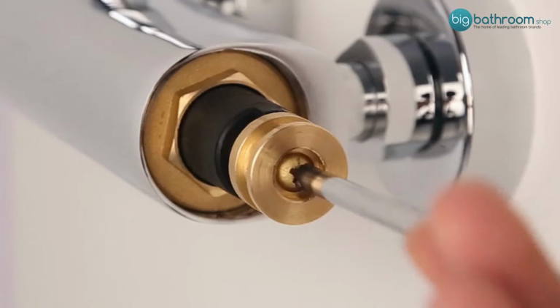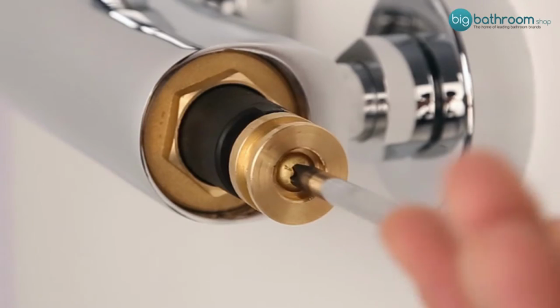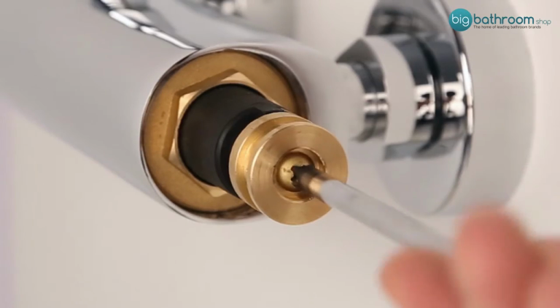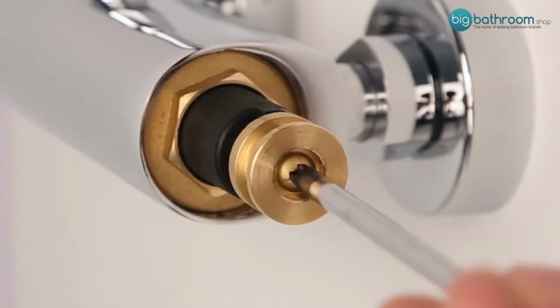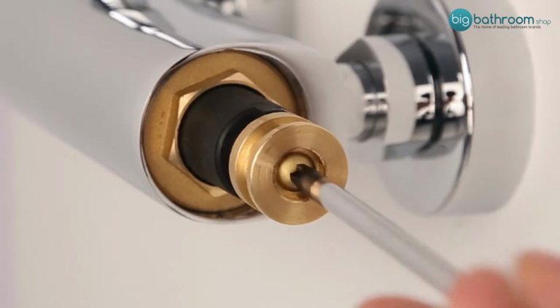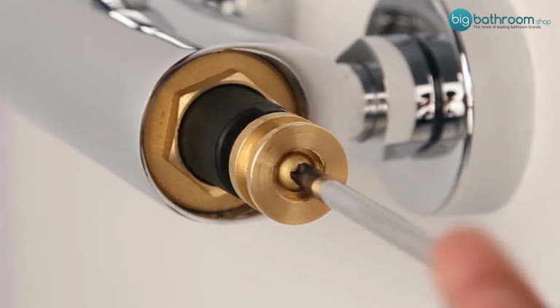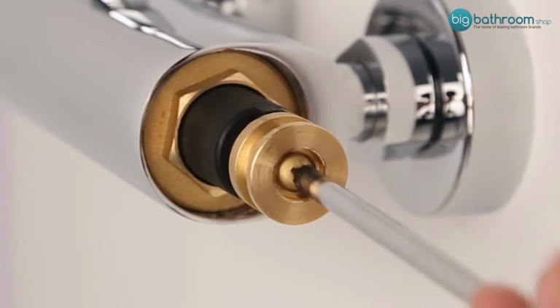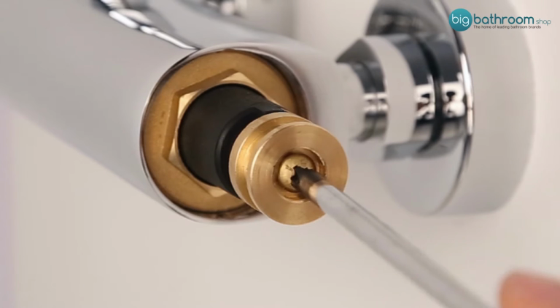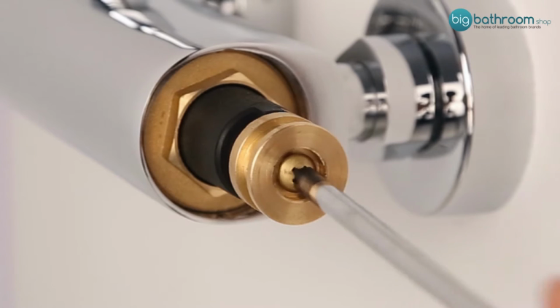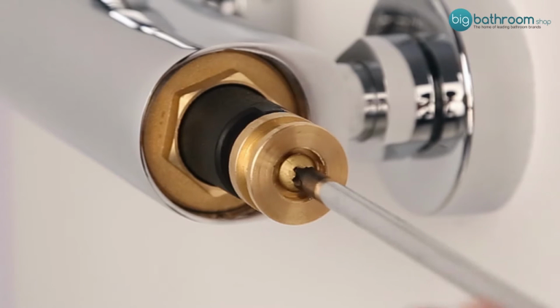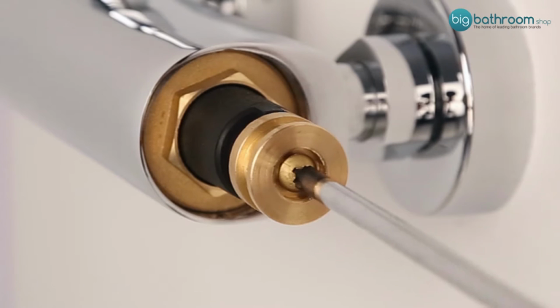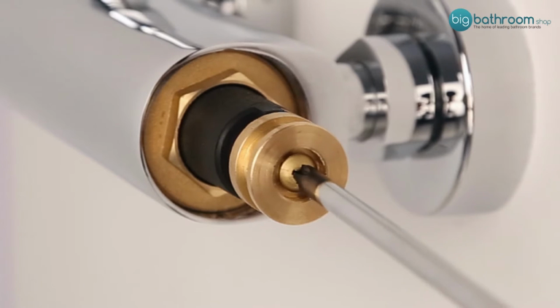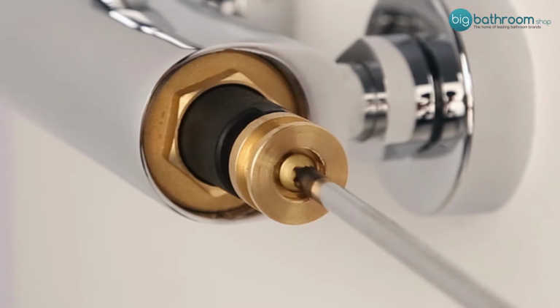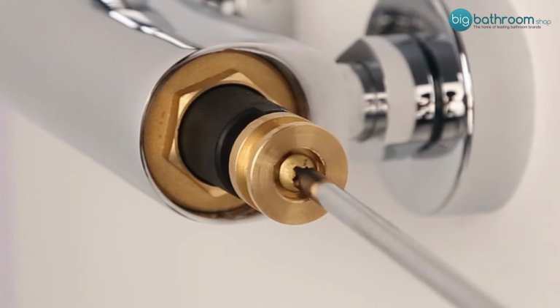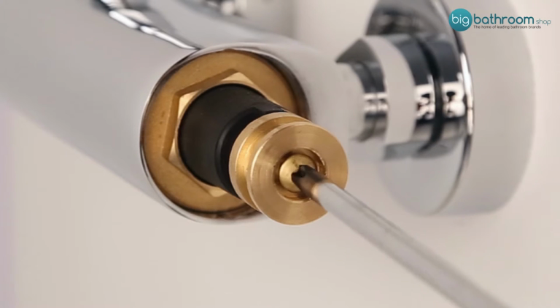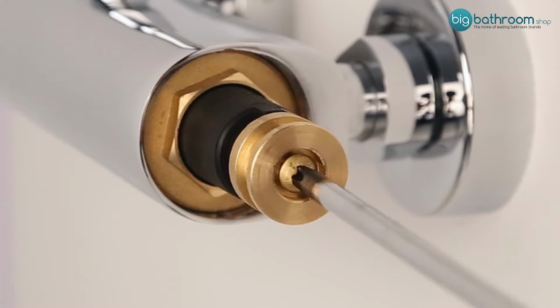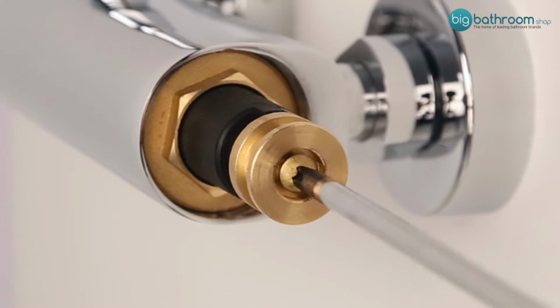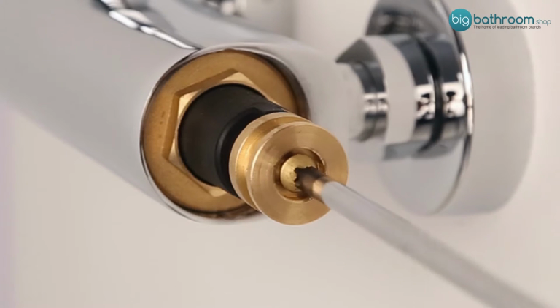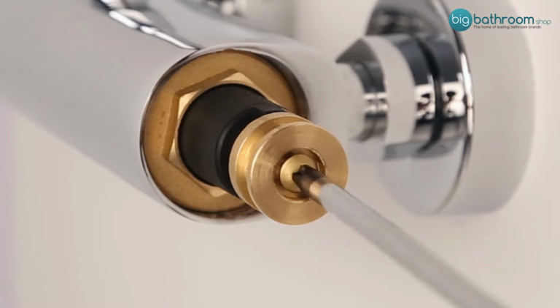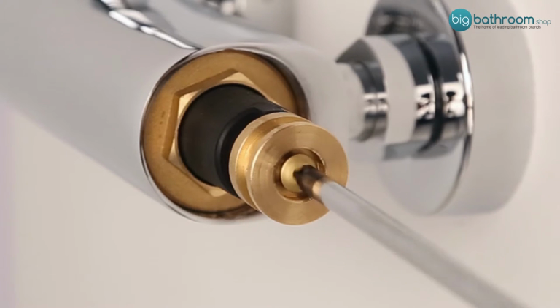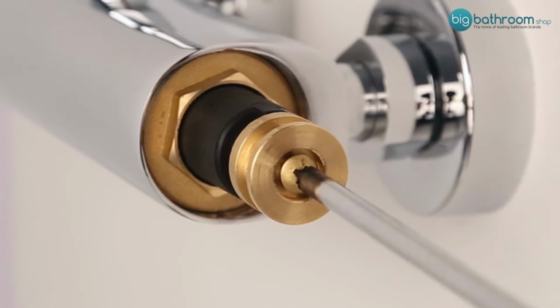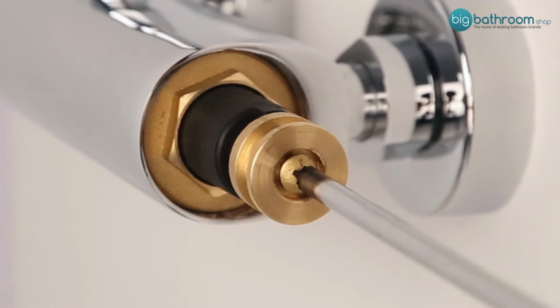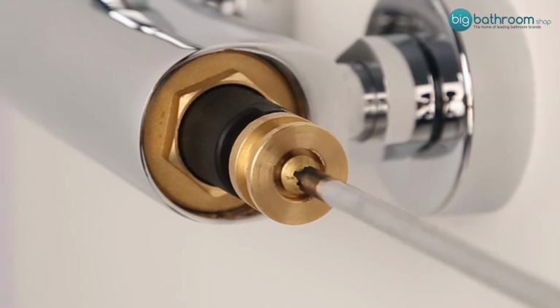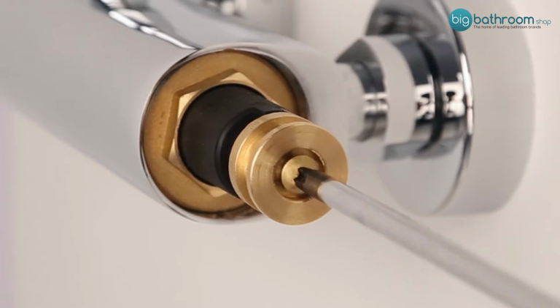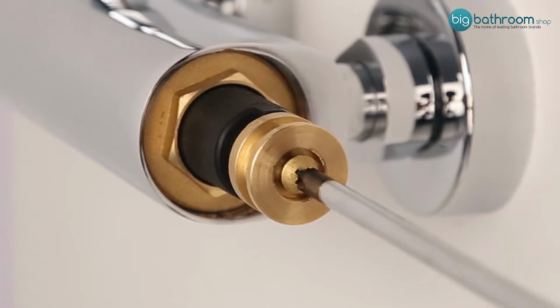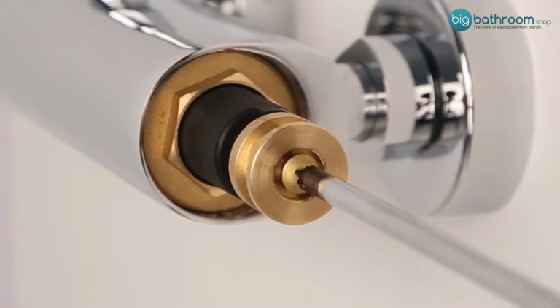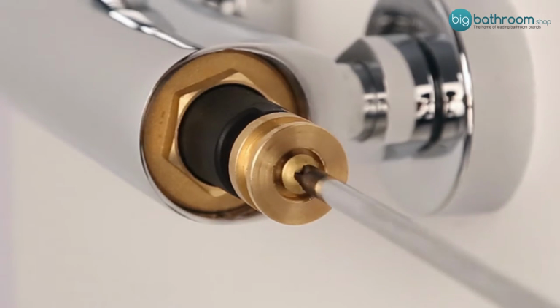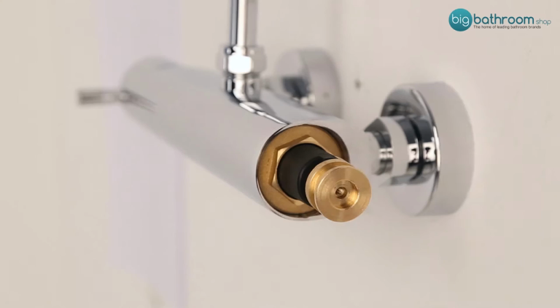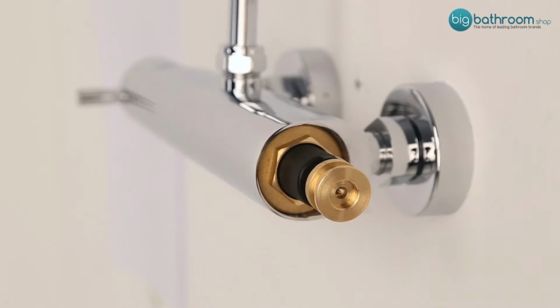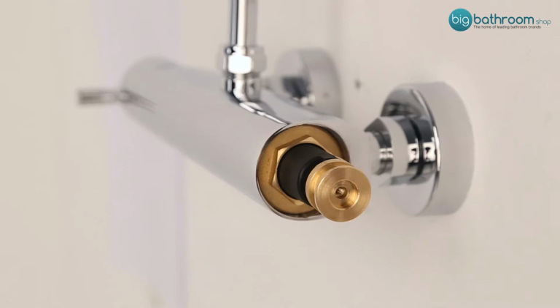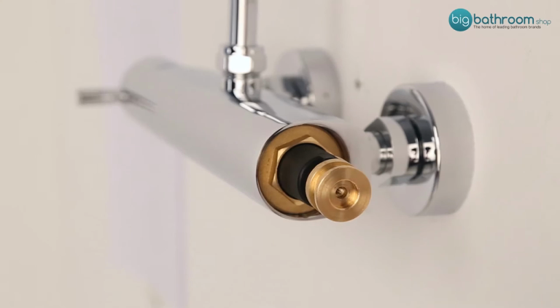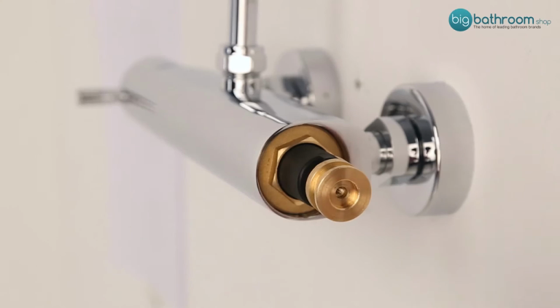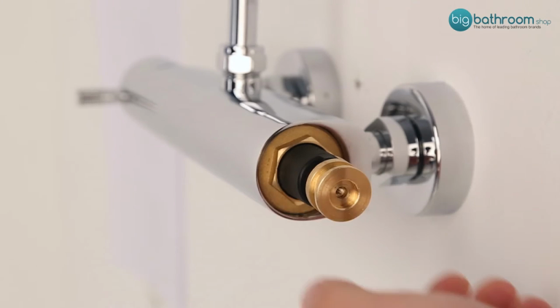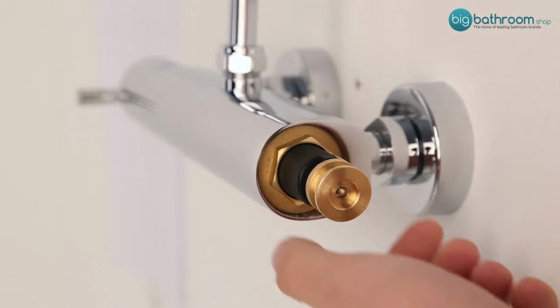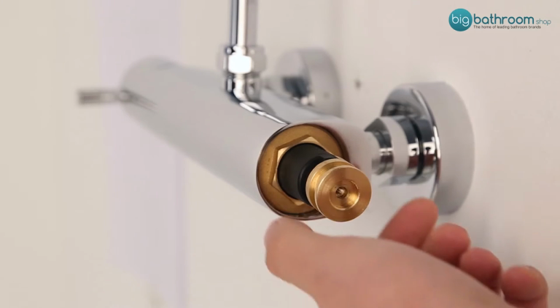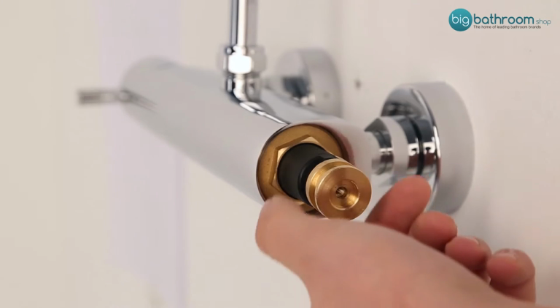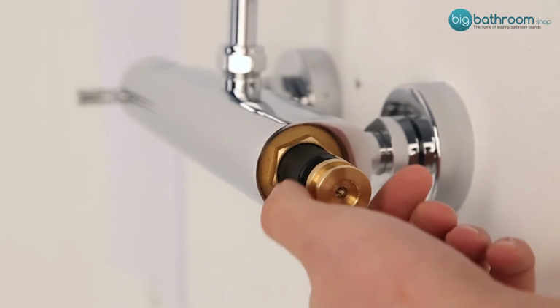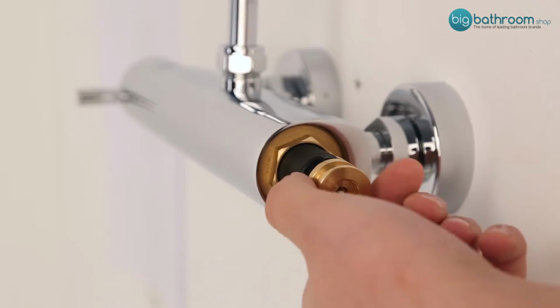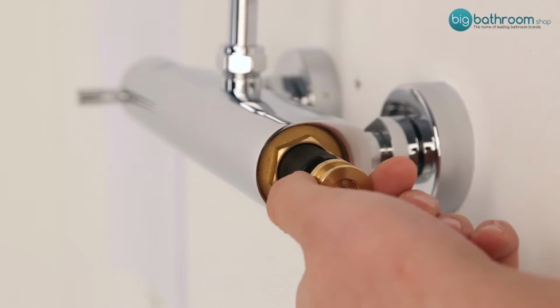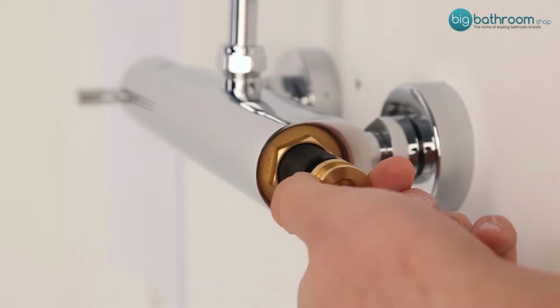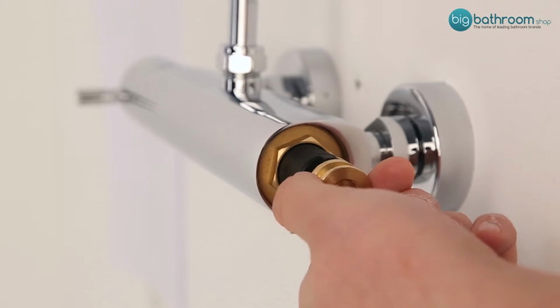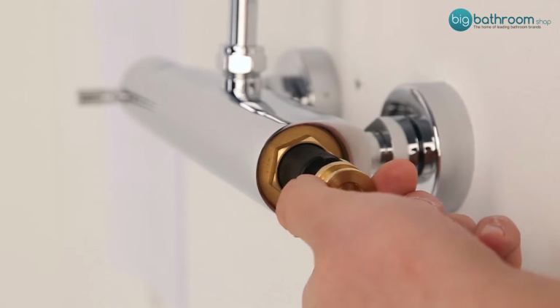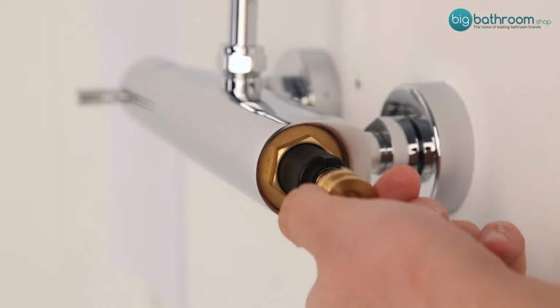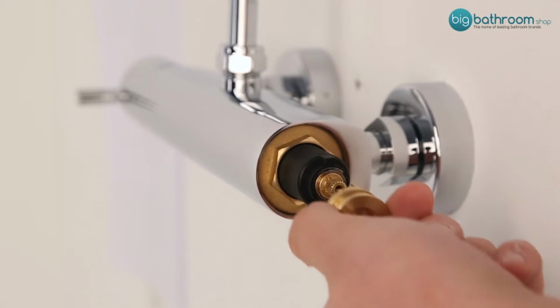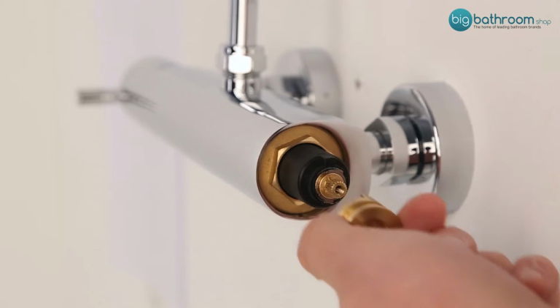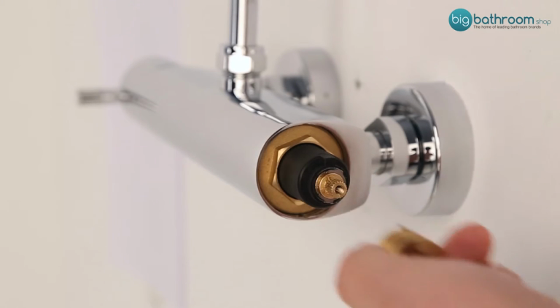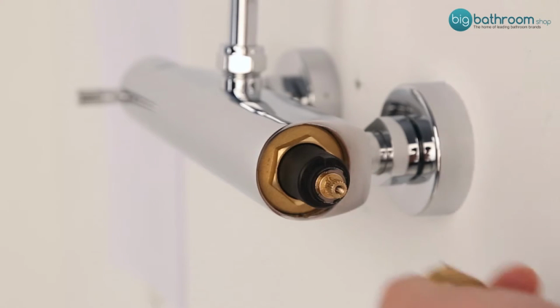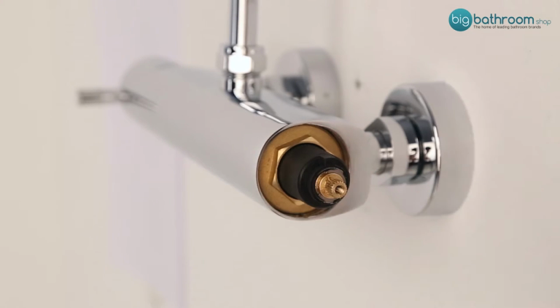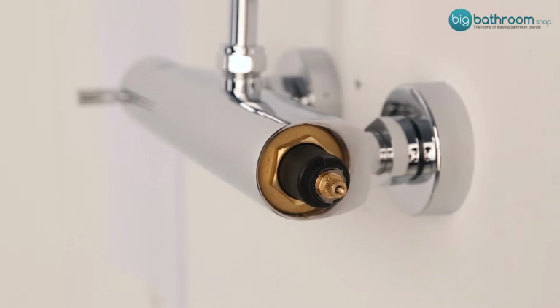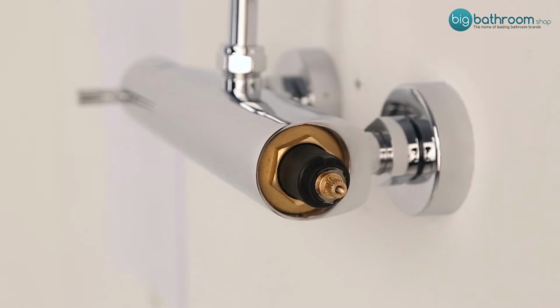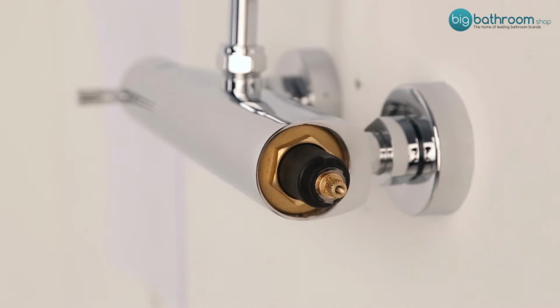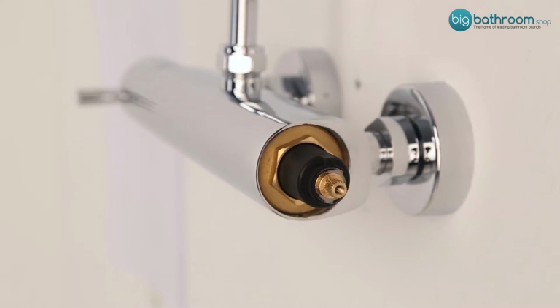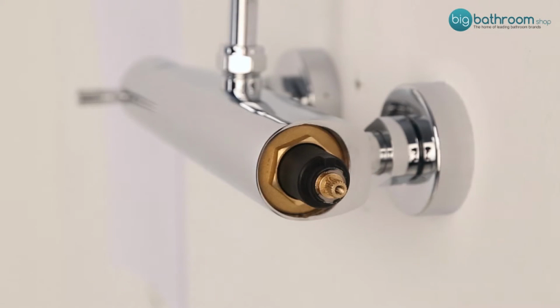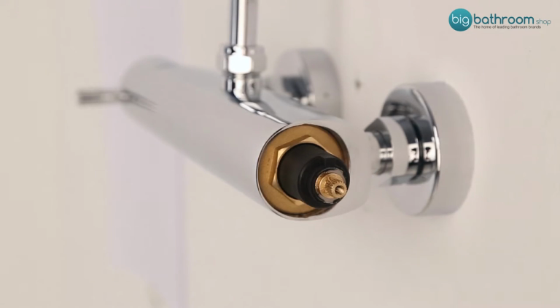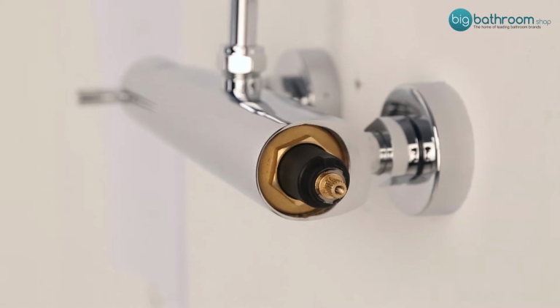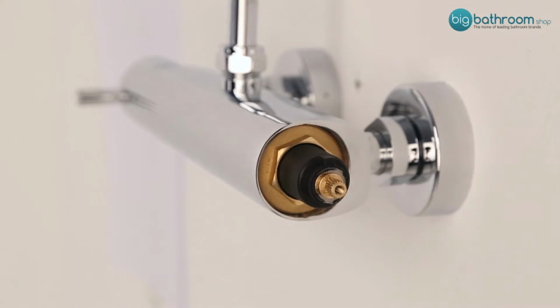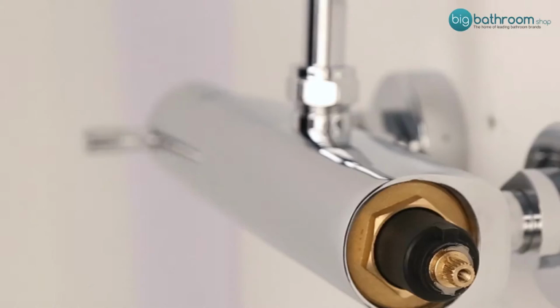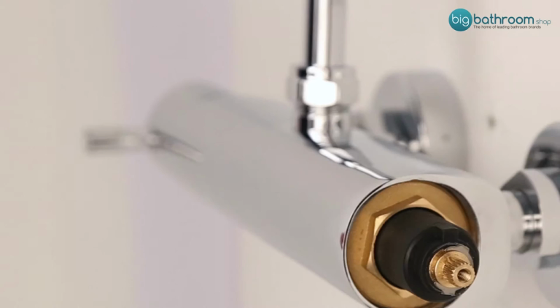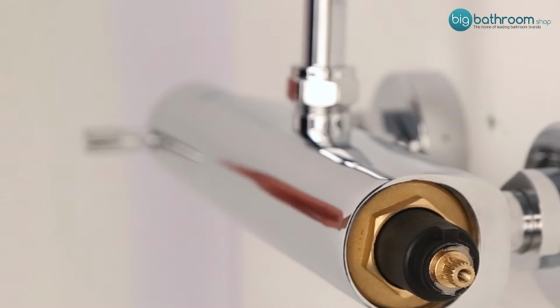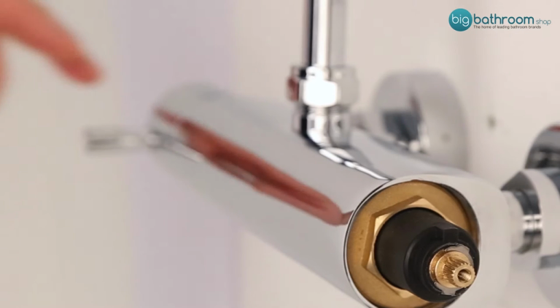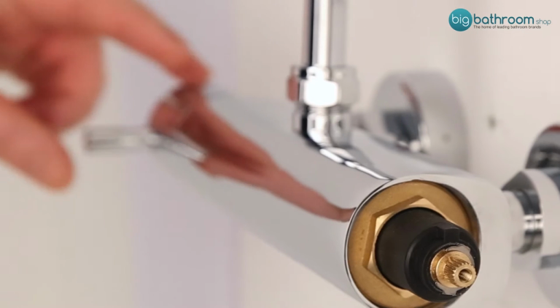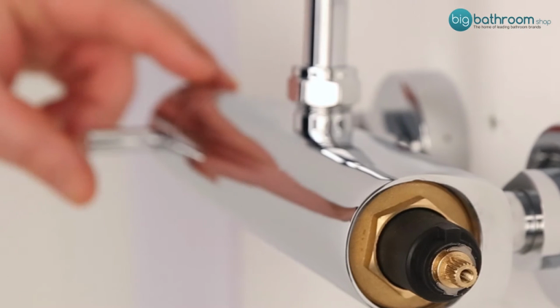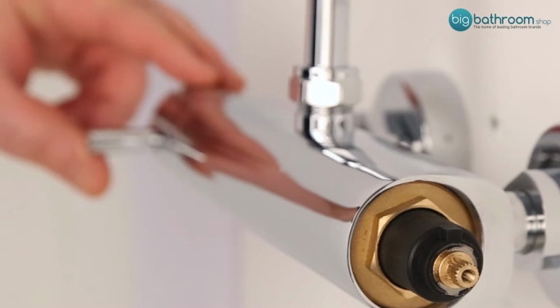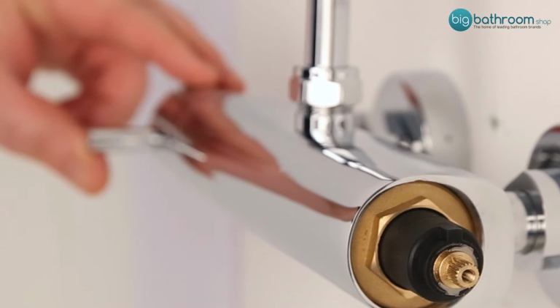Once the handle is off, remove the brass nut and turn the shower on and allow it to reach its current maximum temperature.